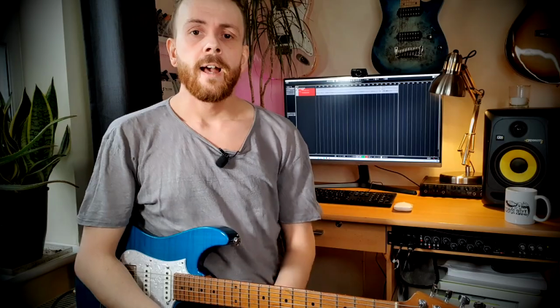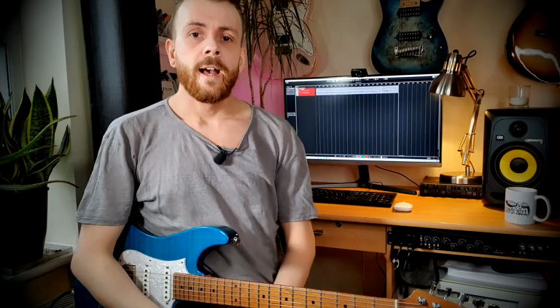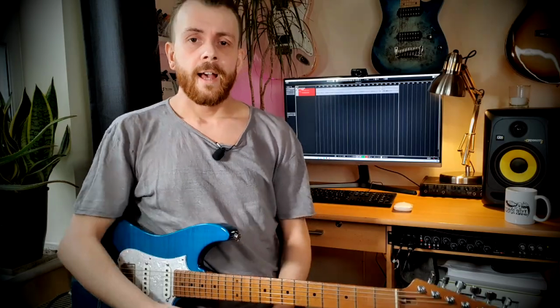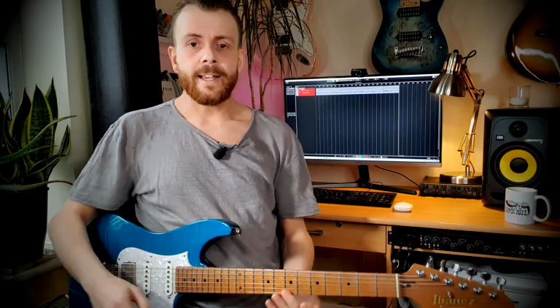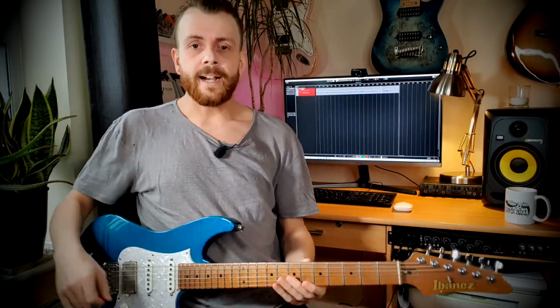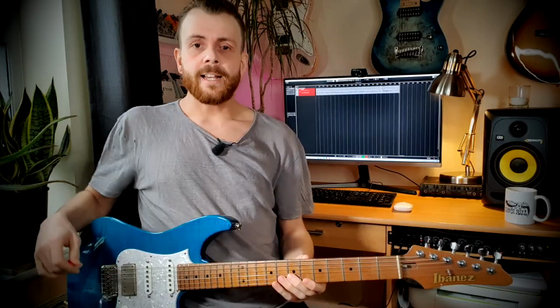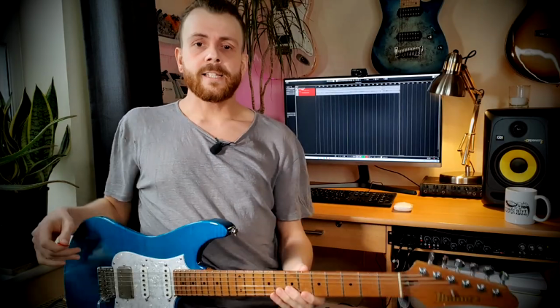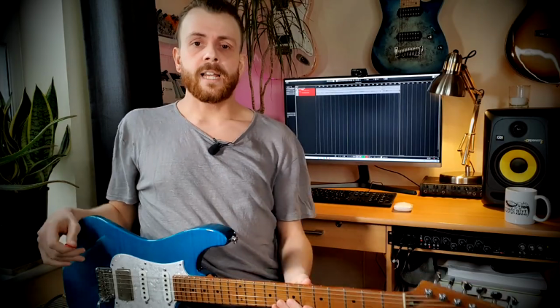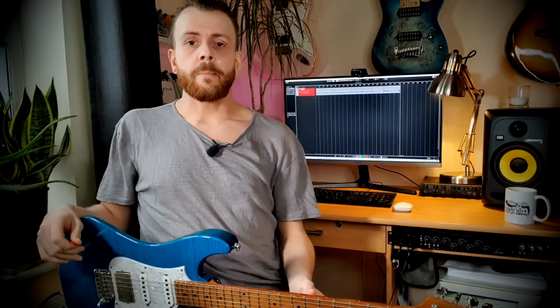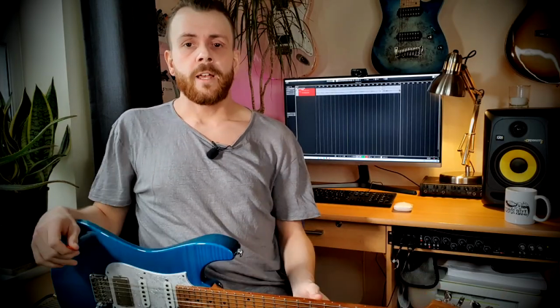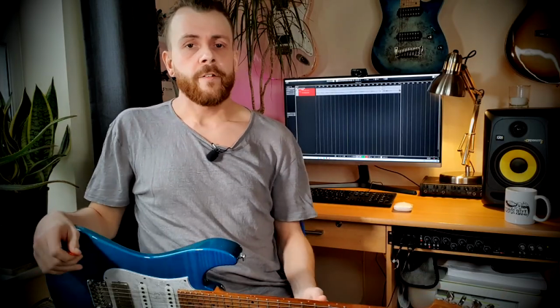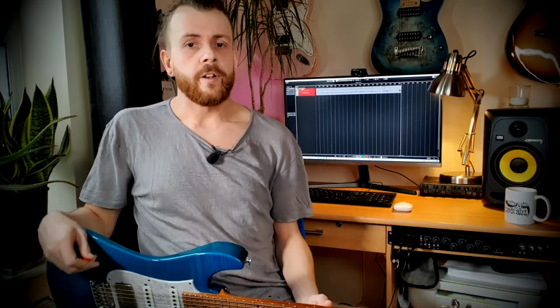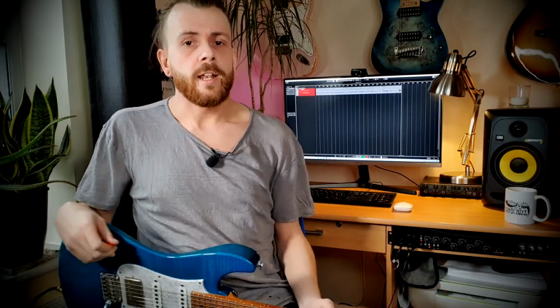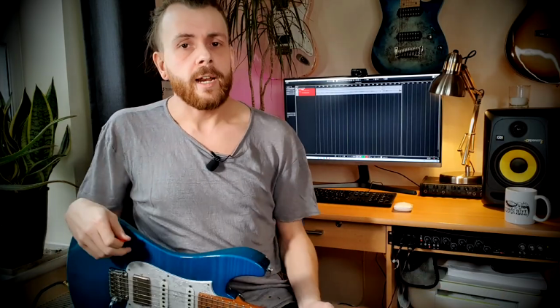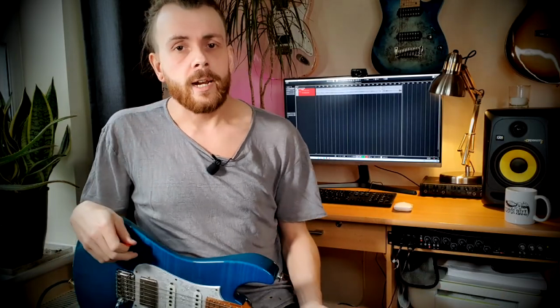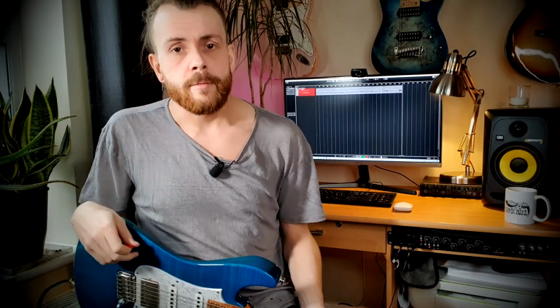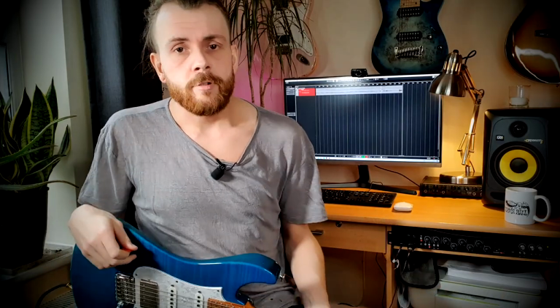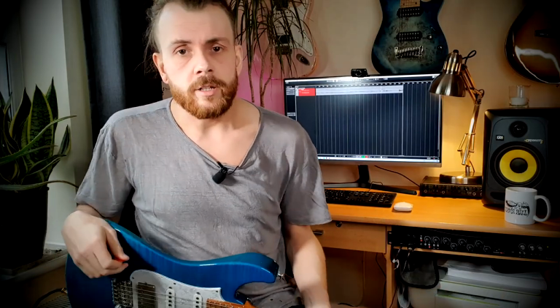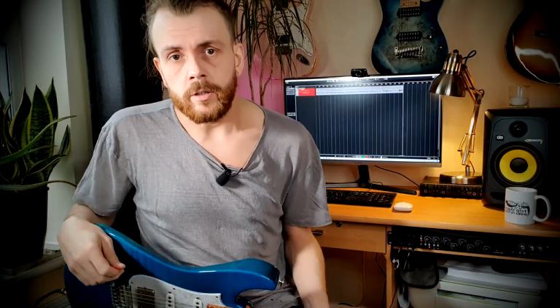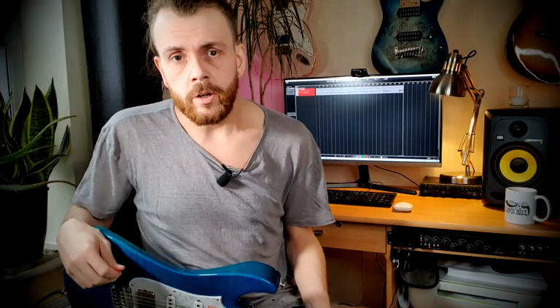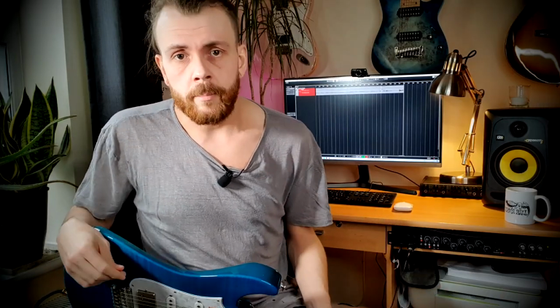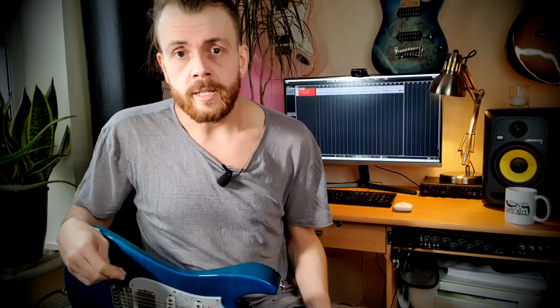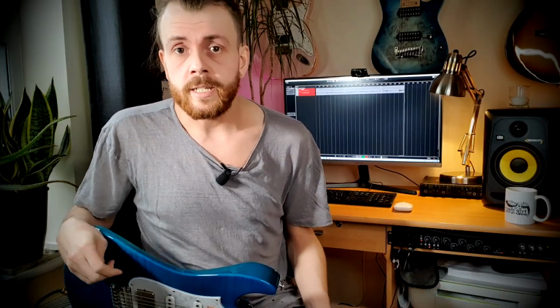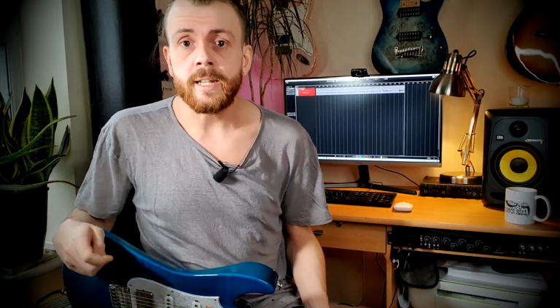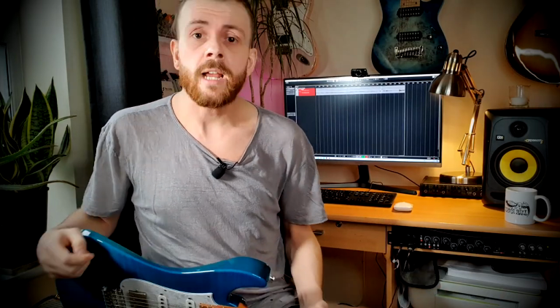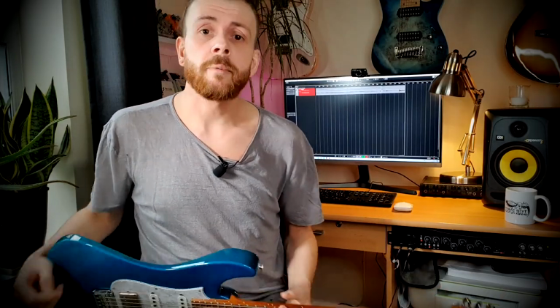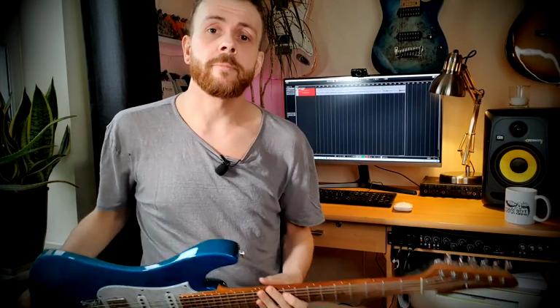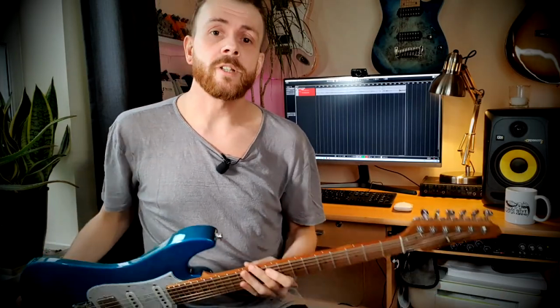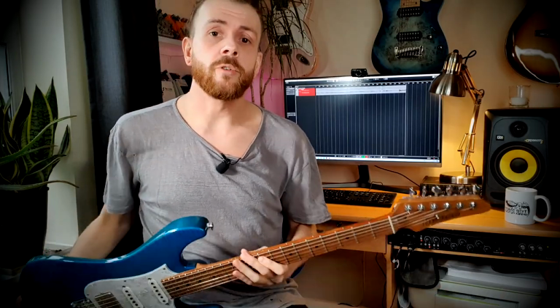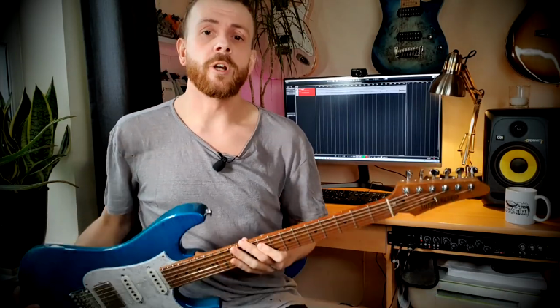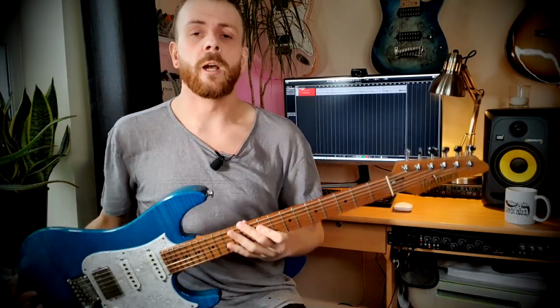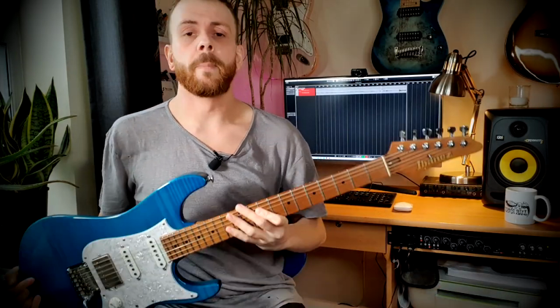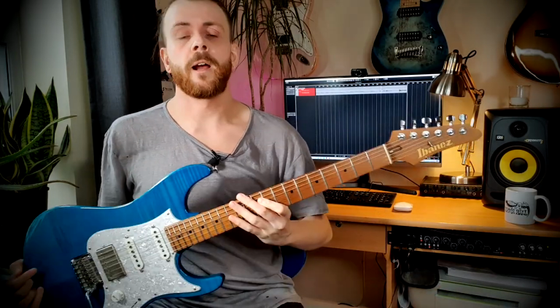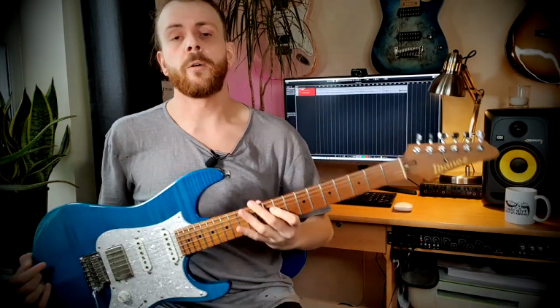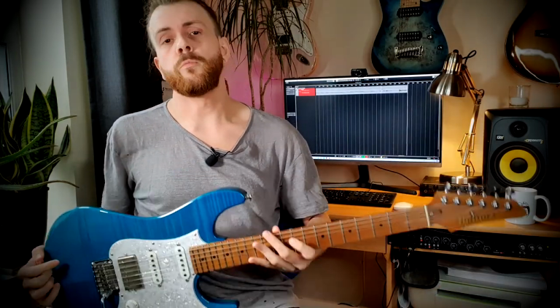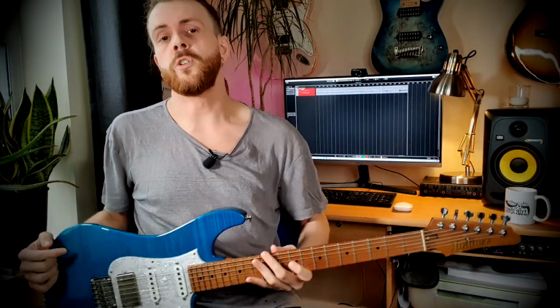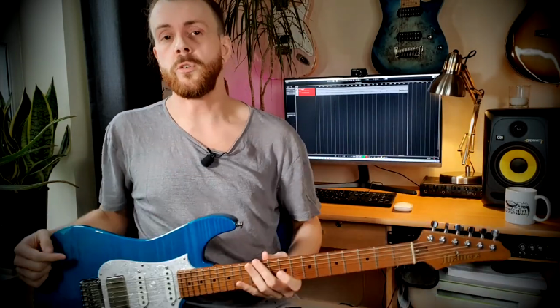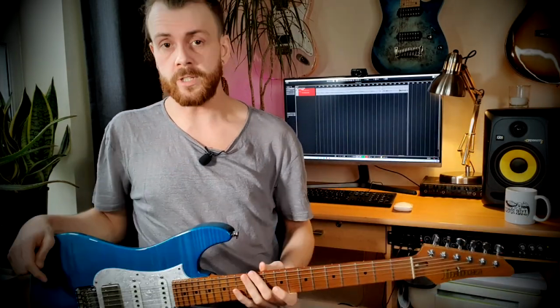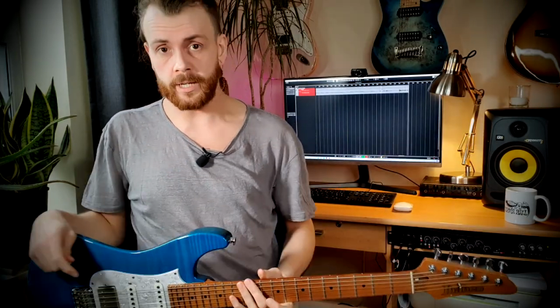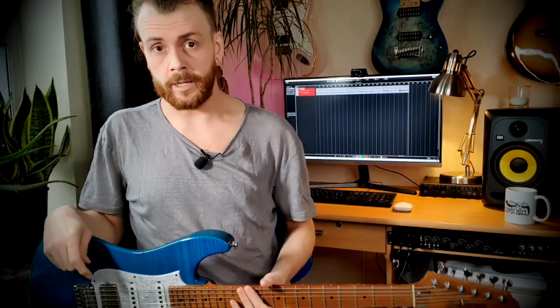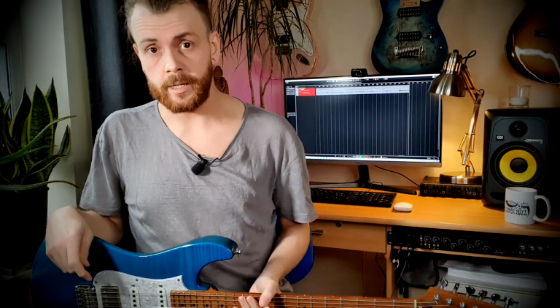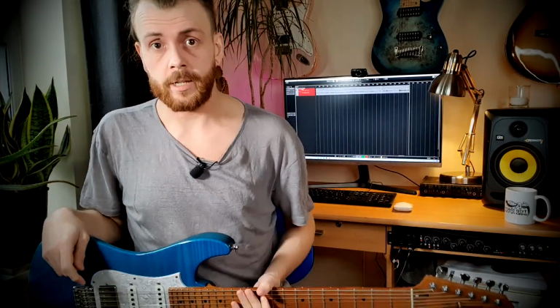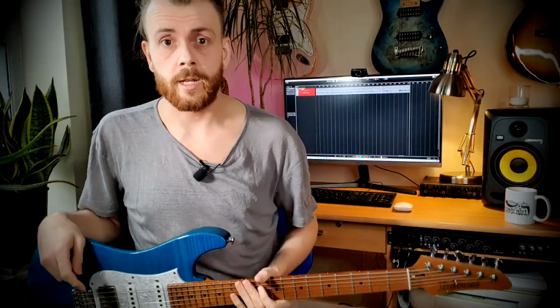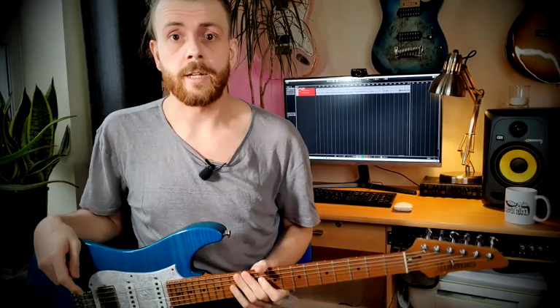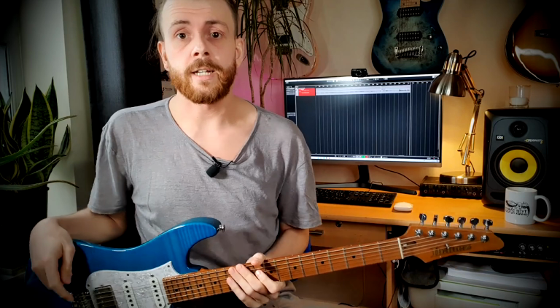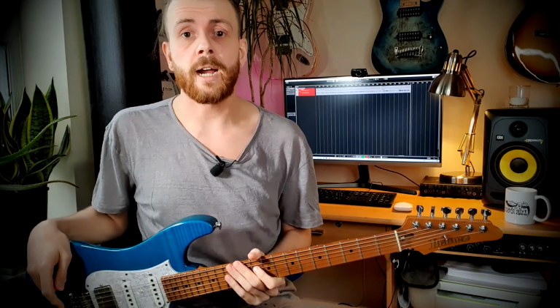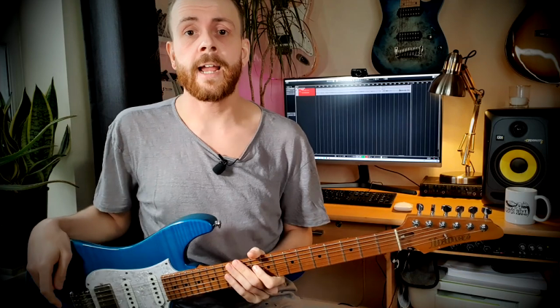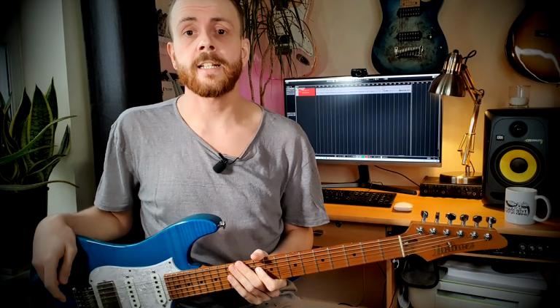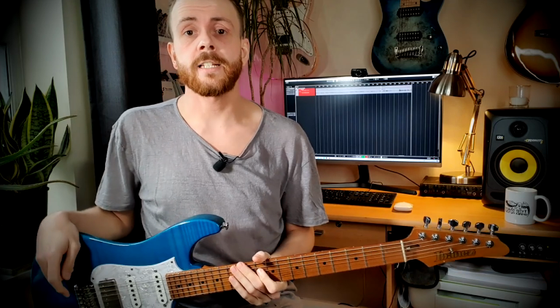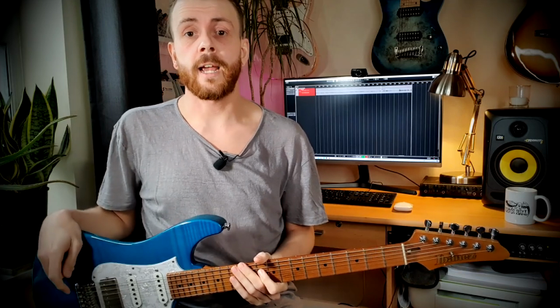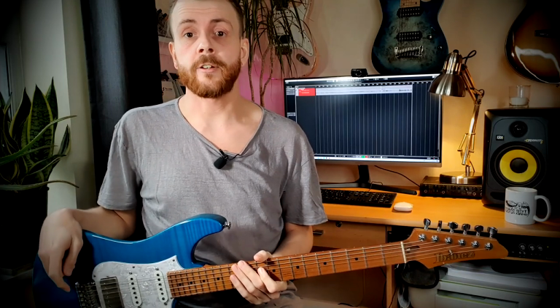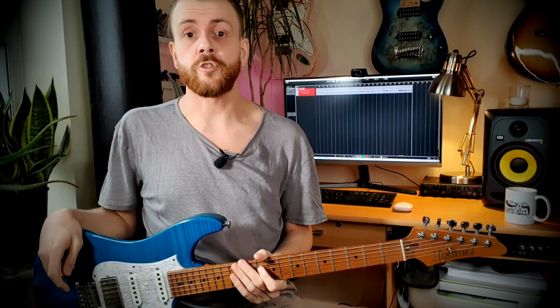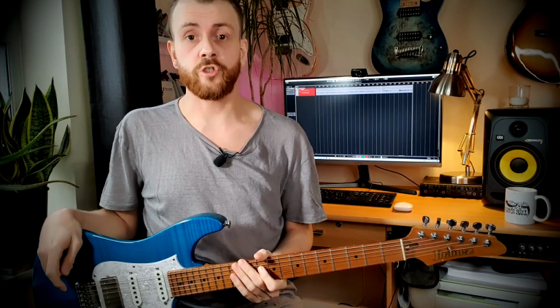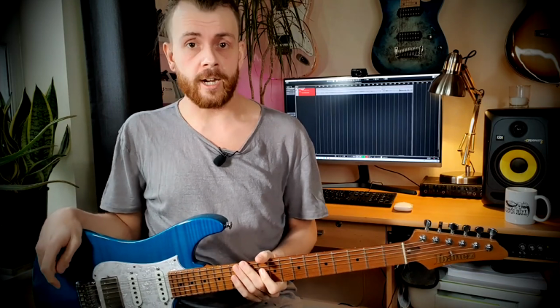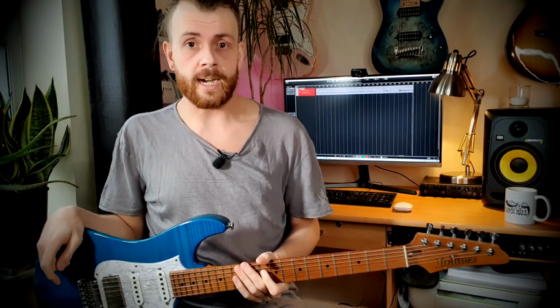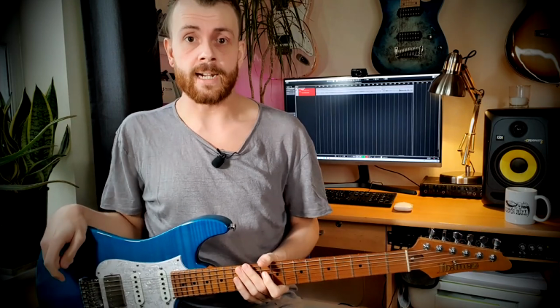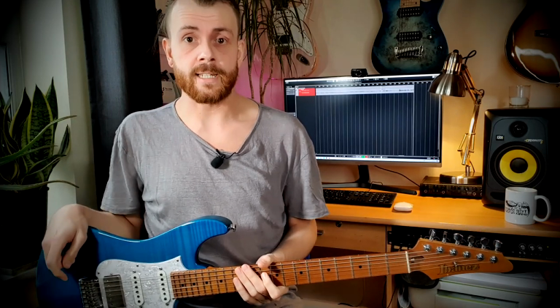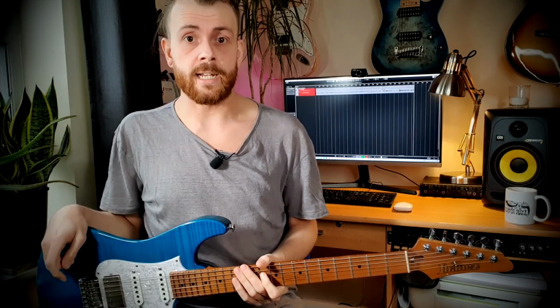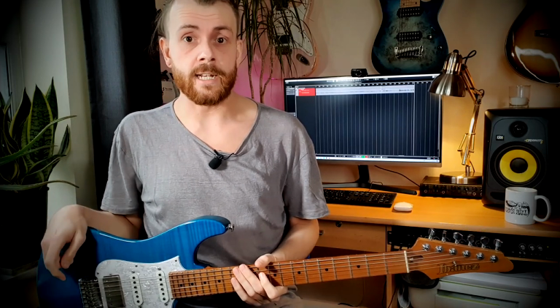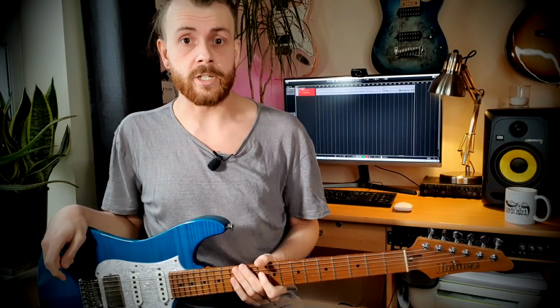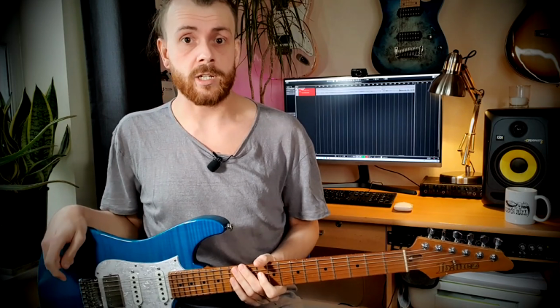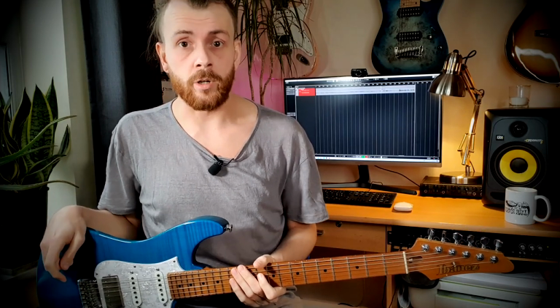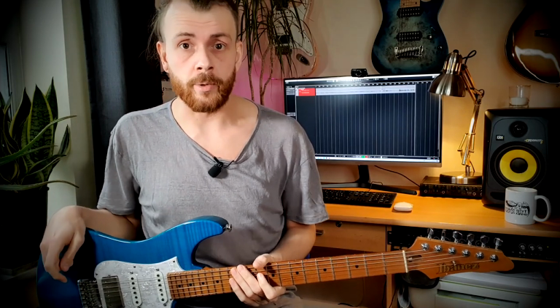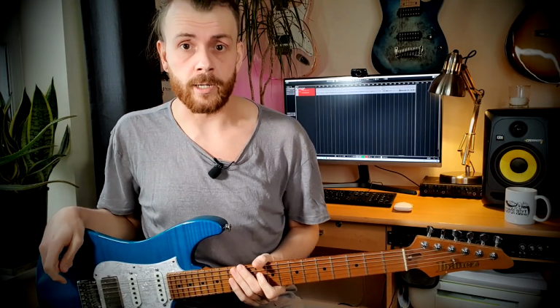Hey guys, Sam here for licklibrary.com and today I'm going to be talking about using dyads and triads in soloing.